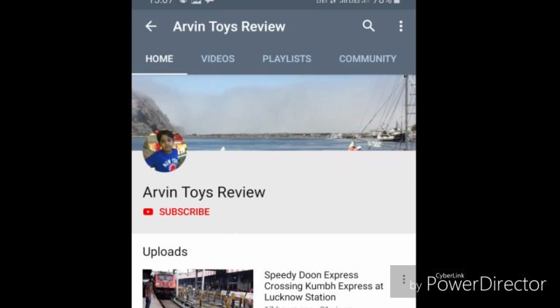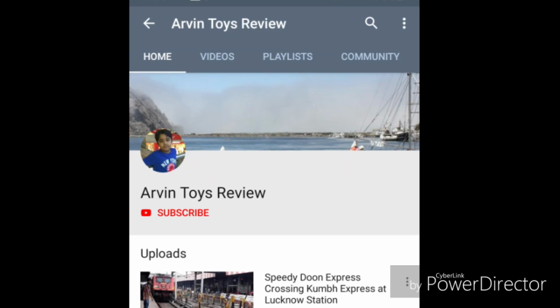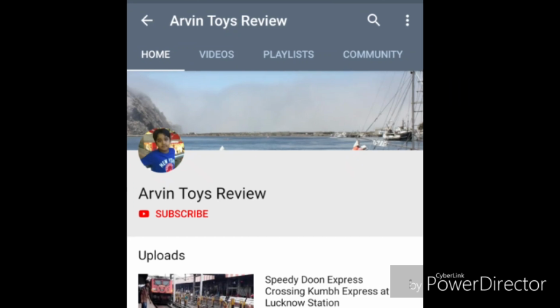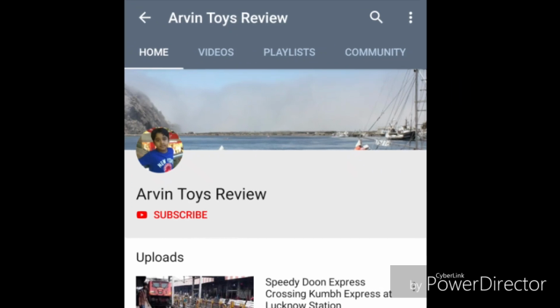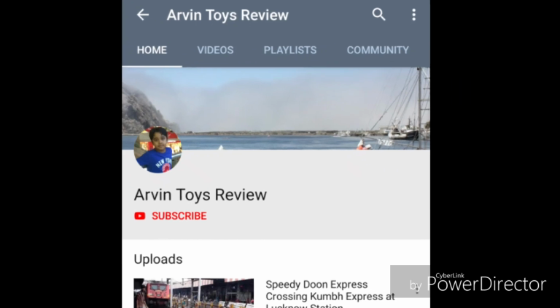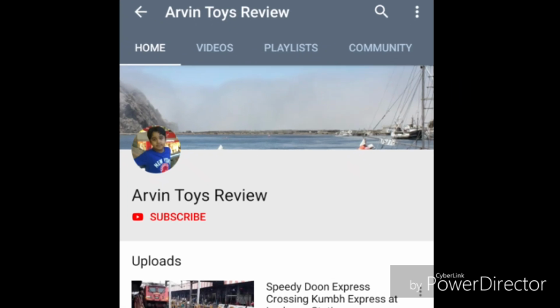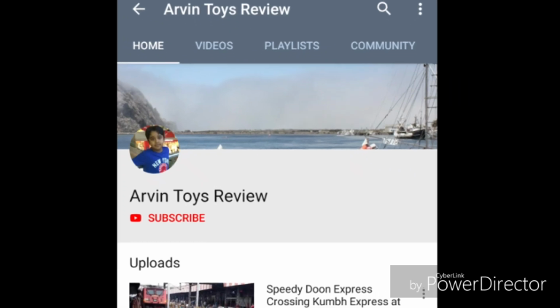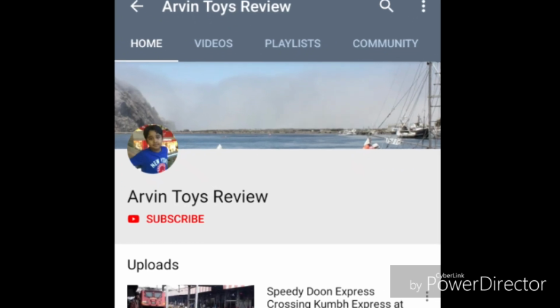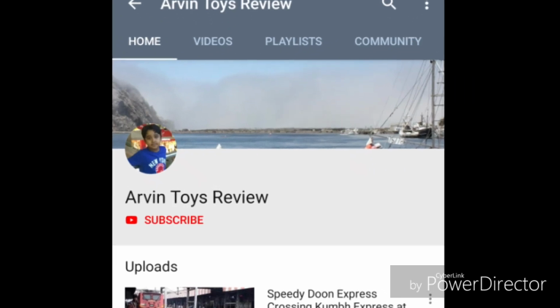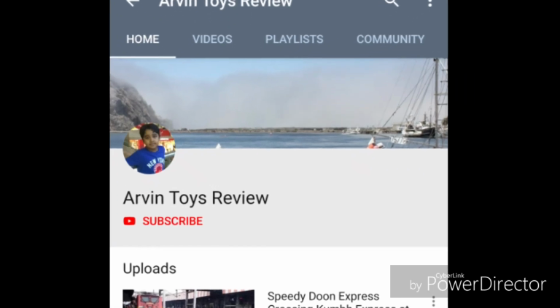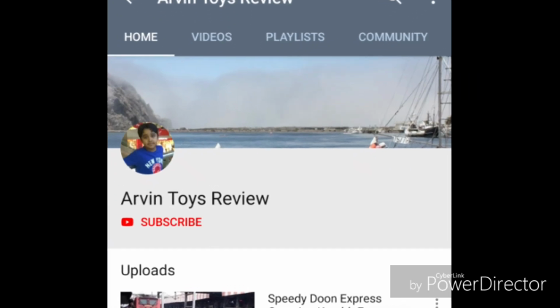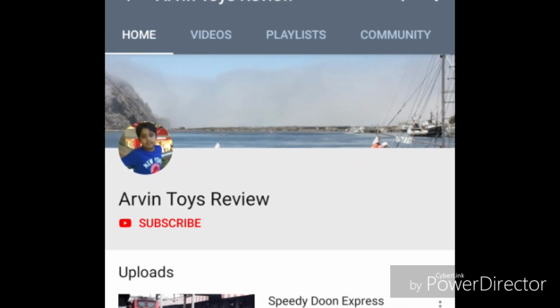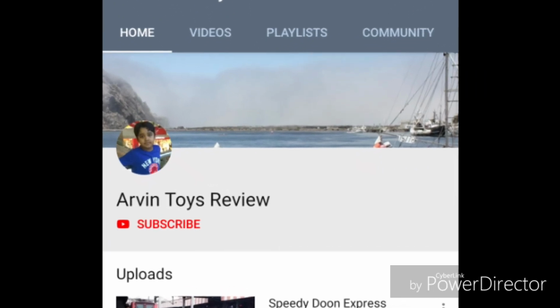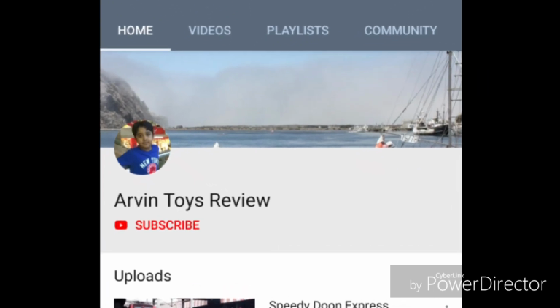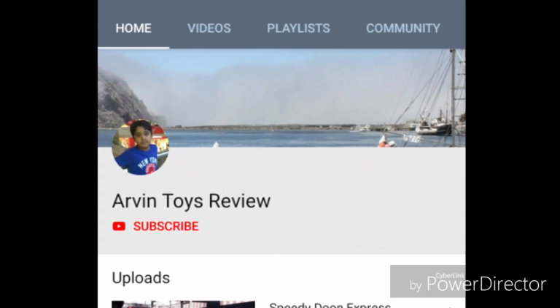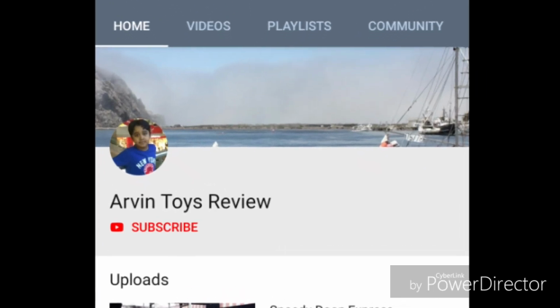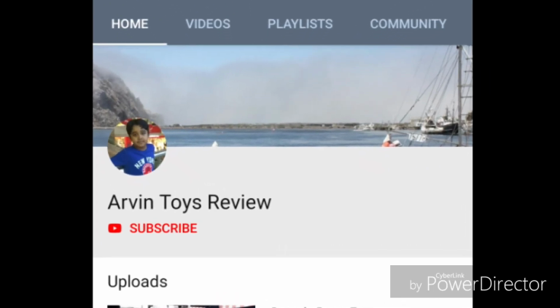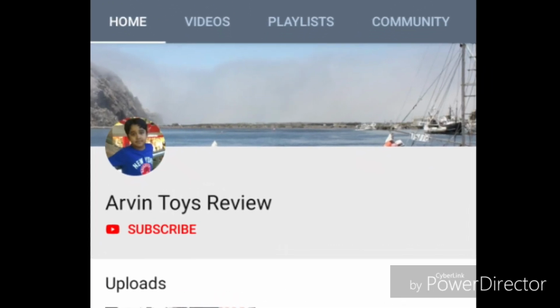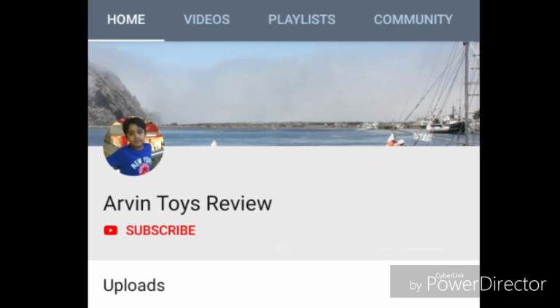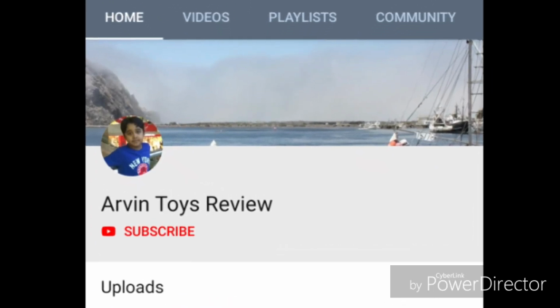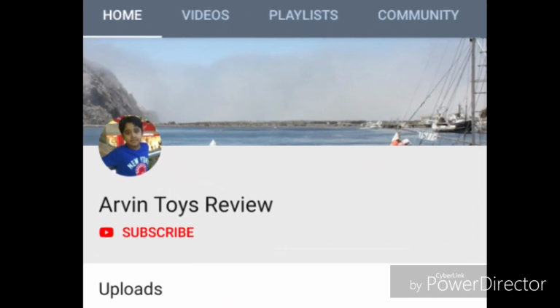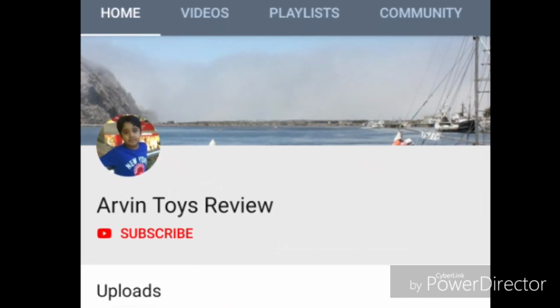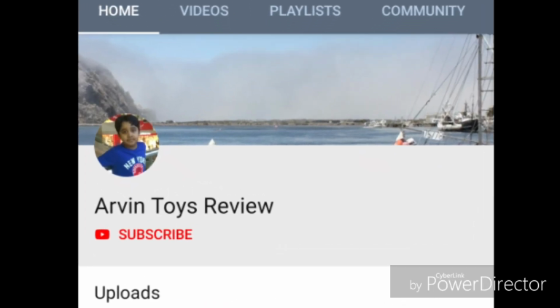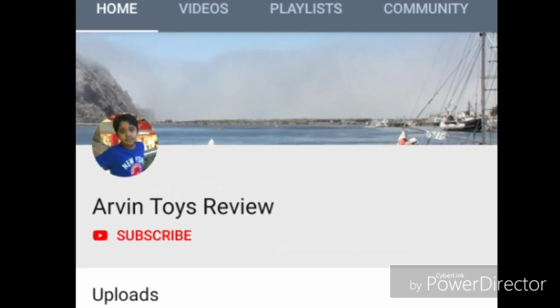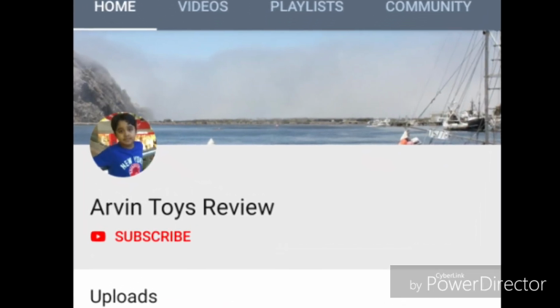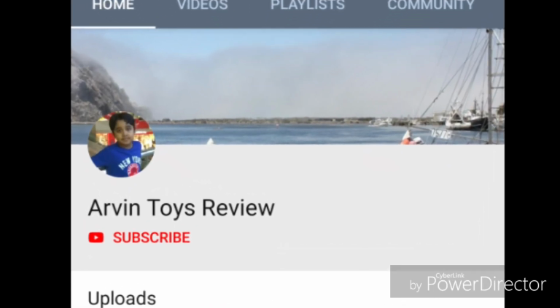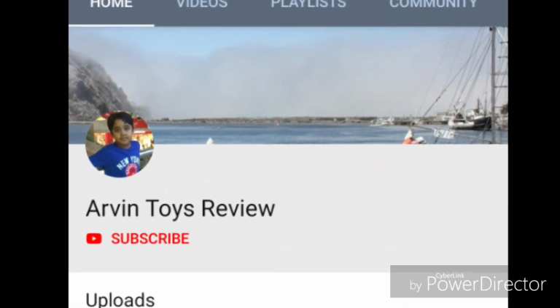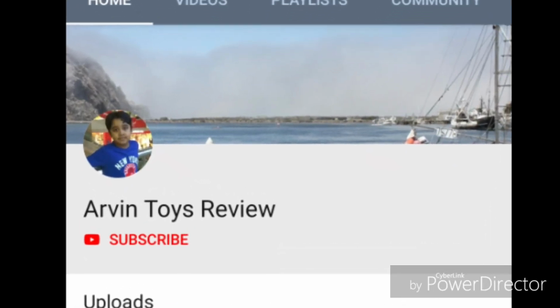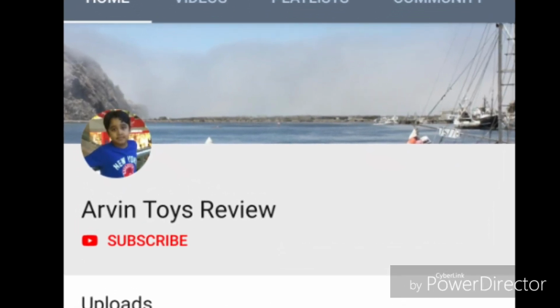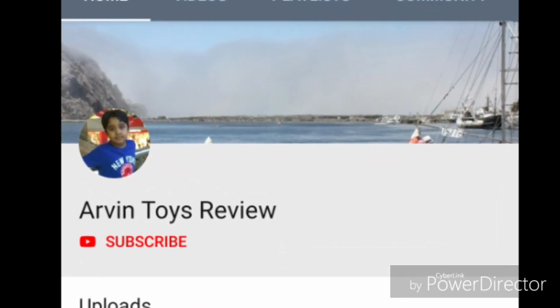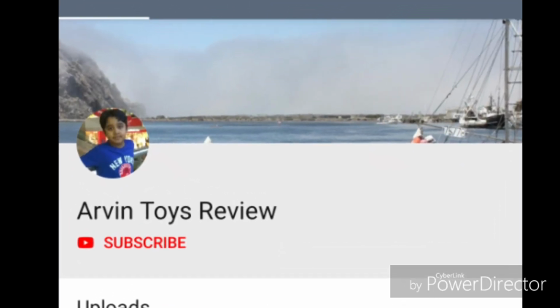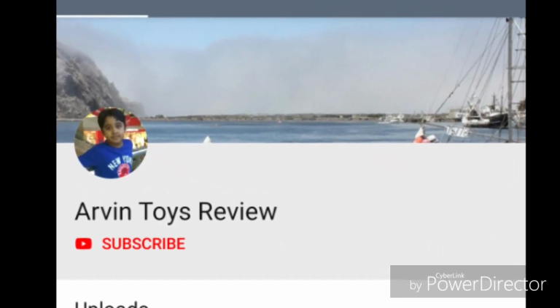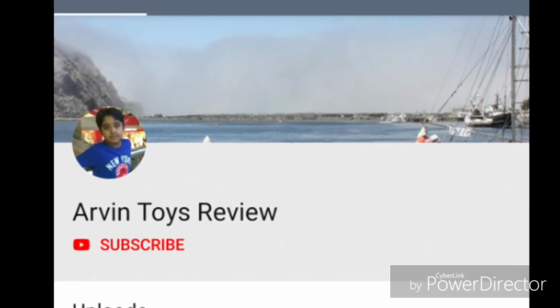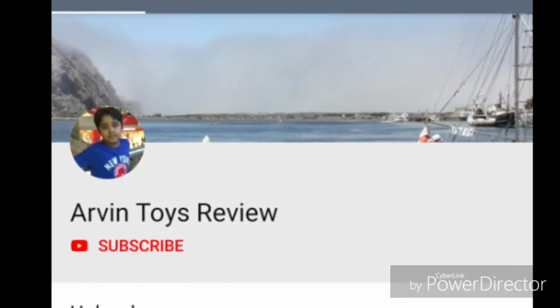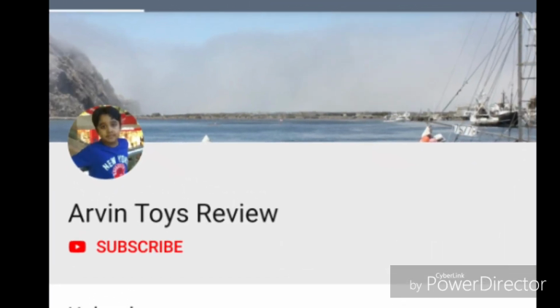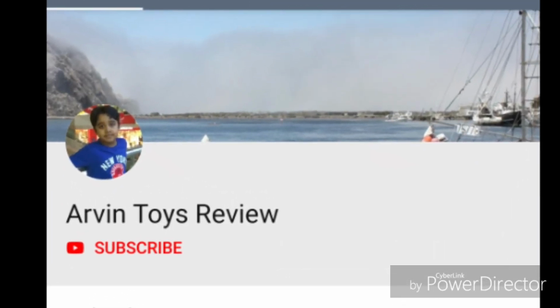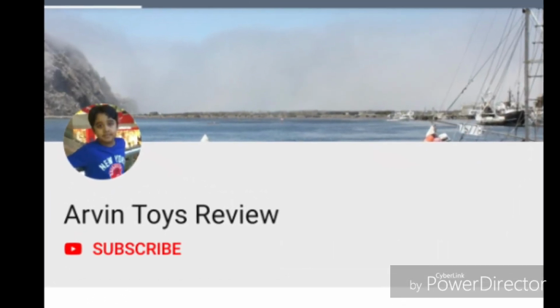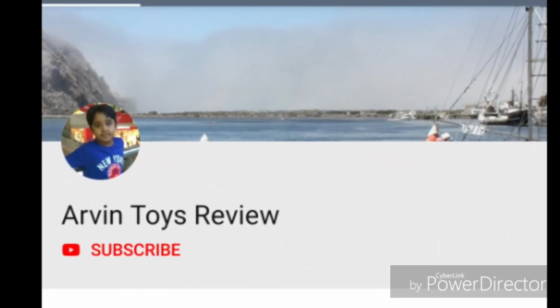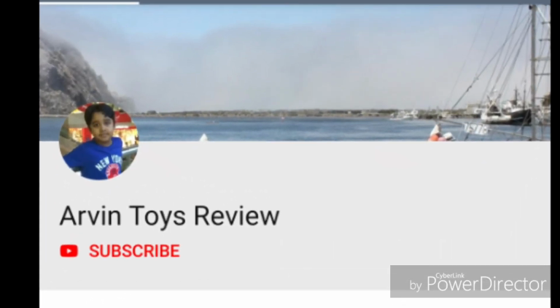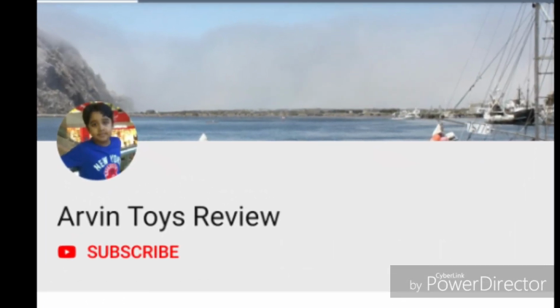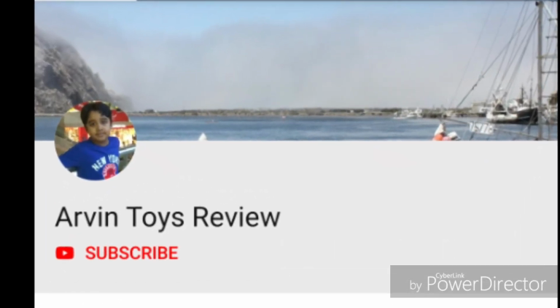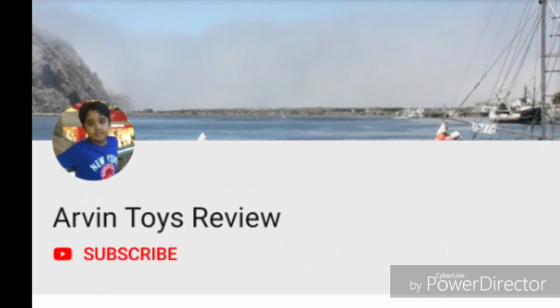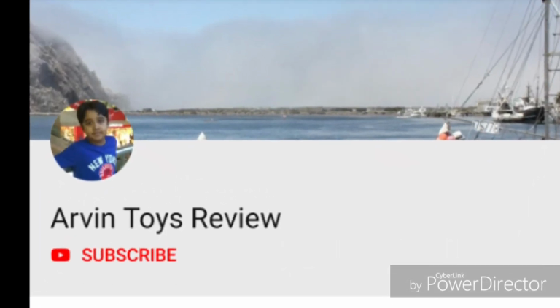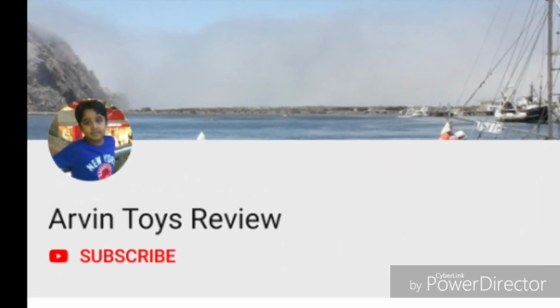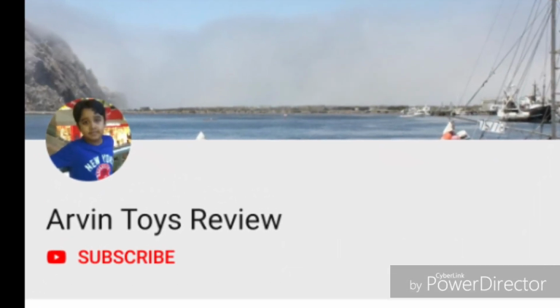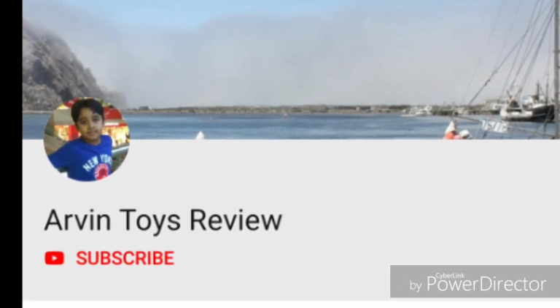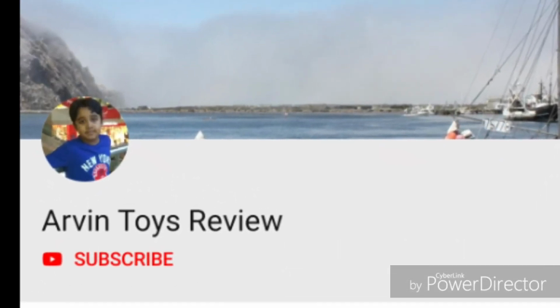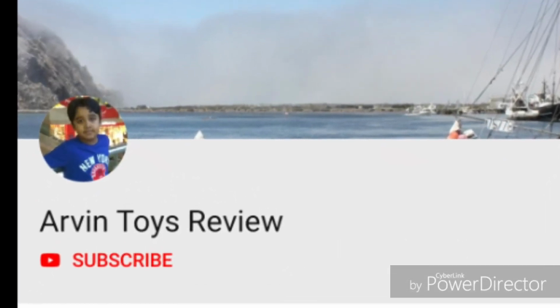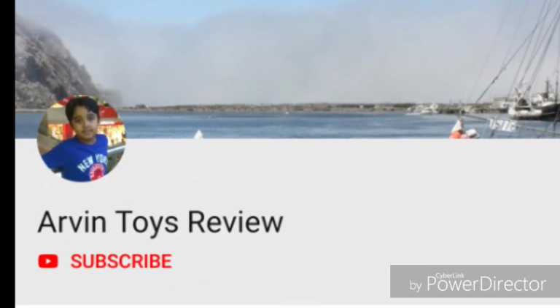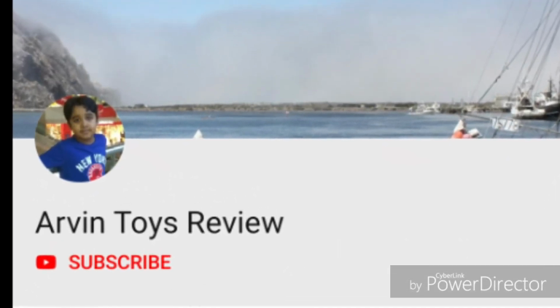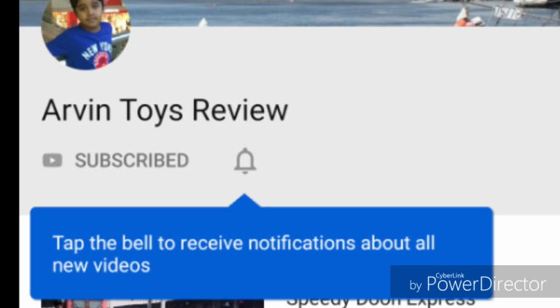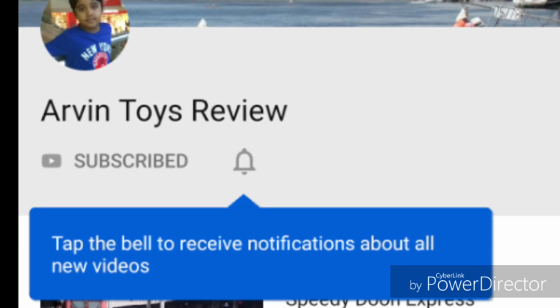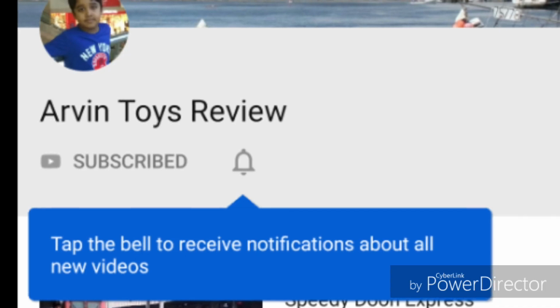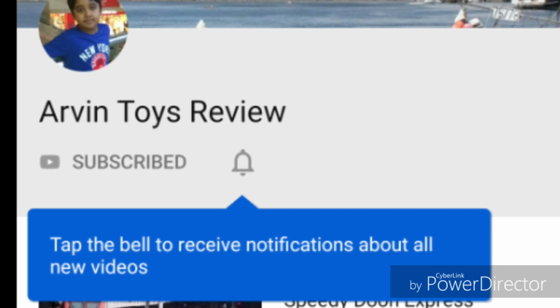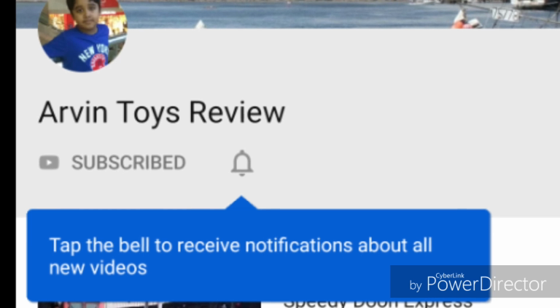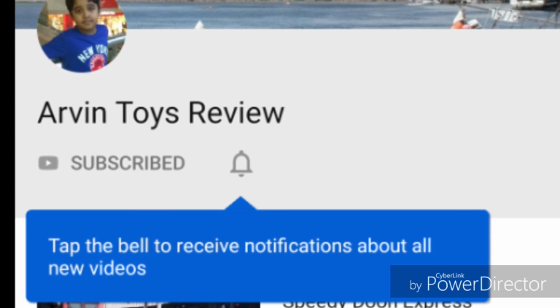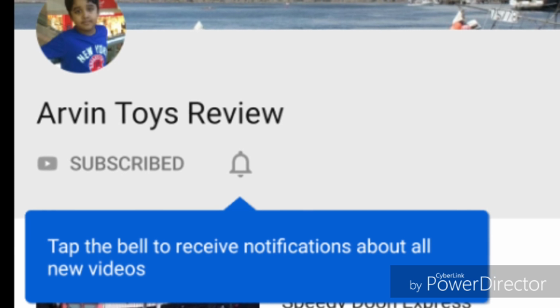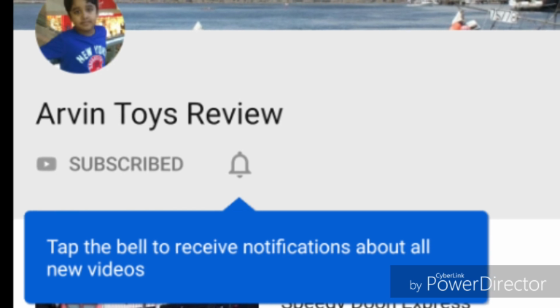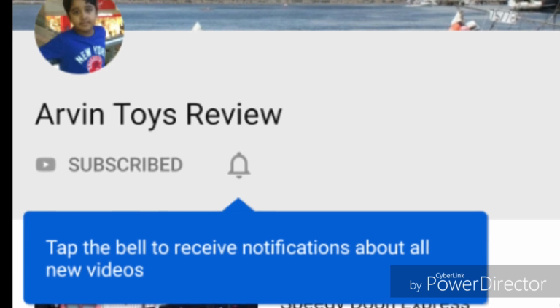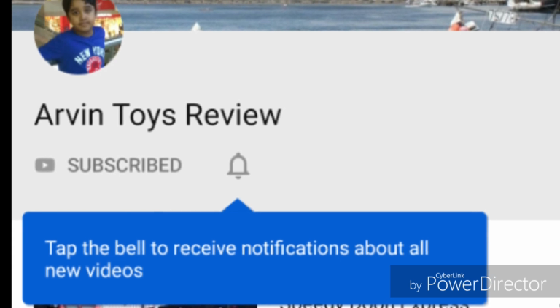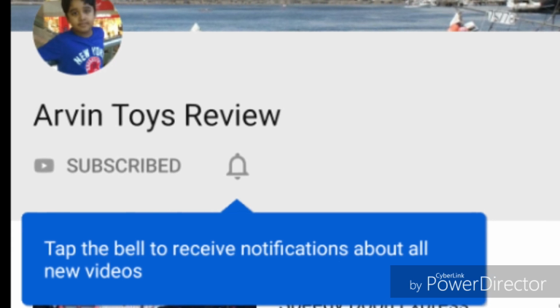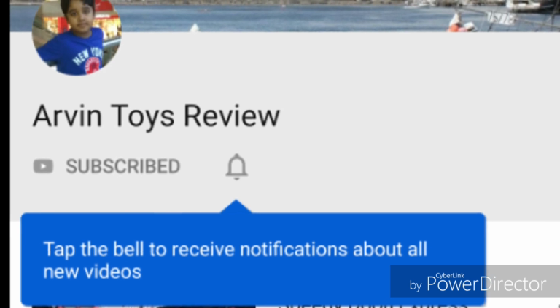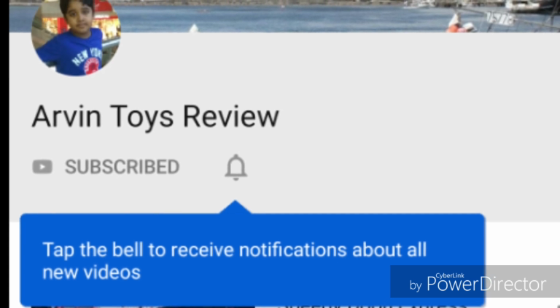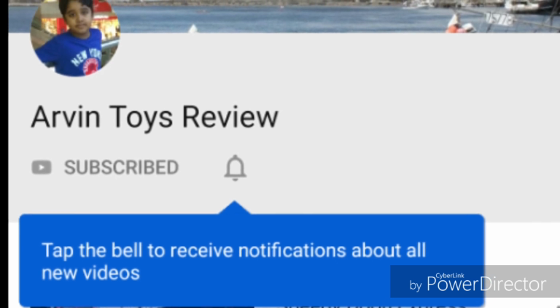Welcome to Ivan's Toys Review. Please click the bell, like and subscribe.